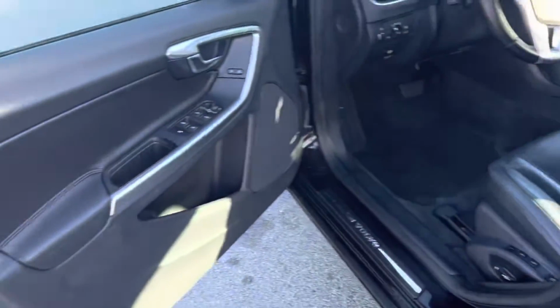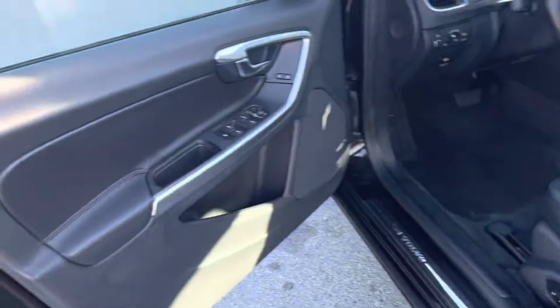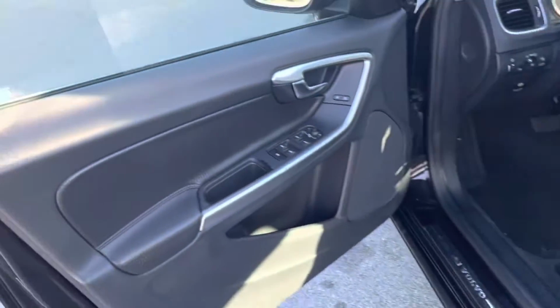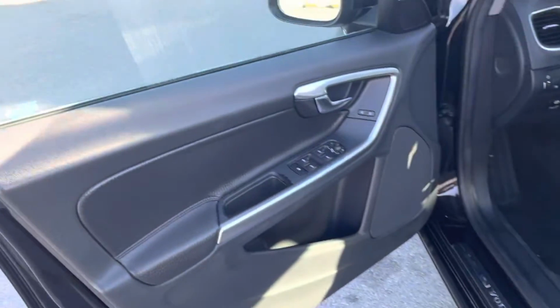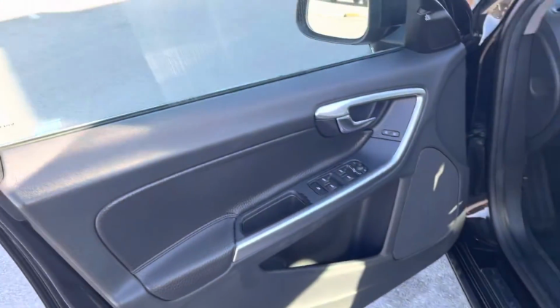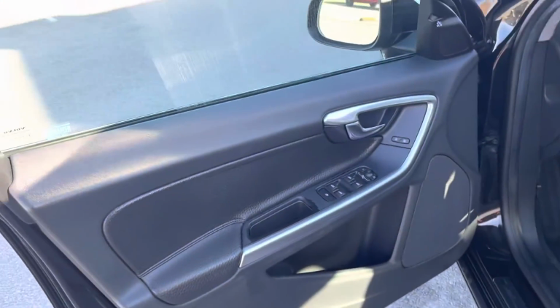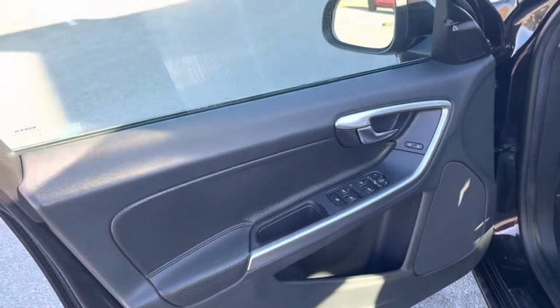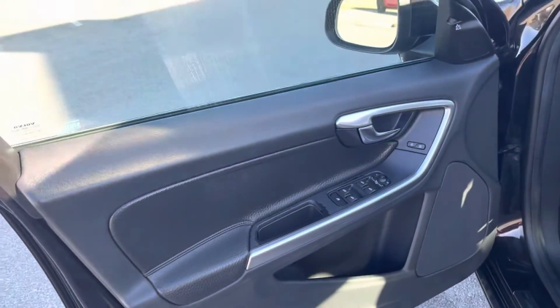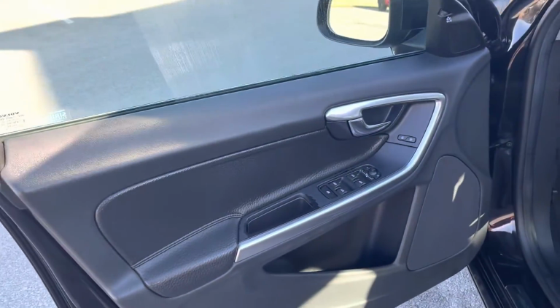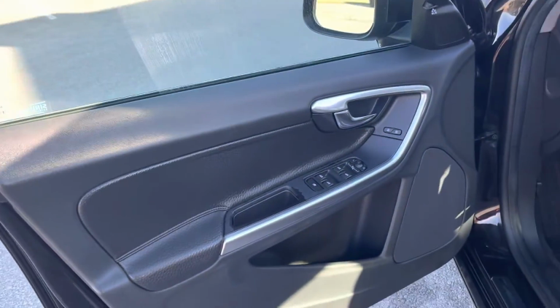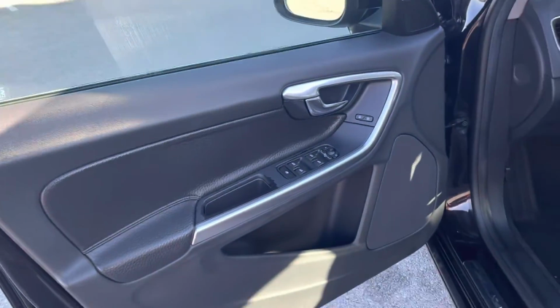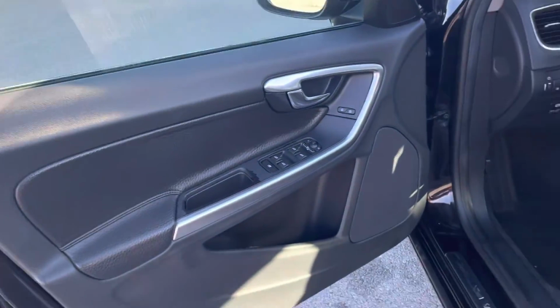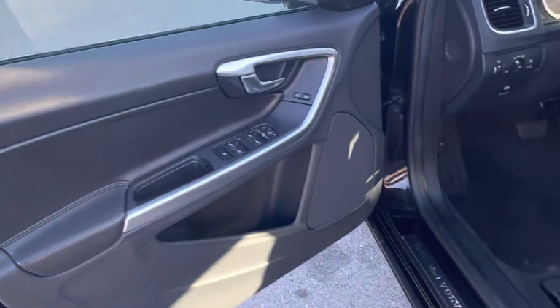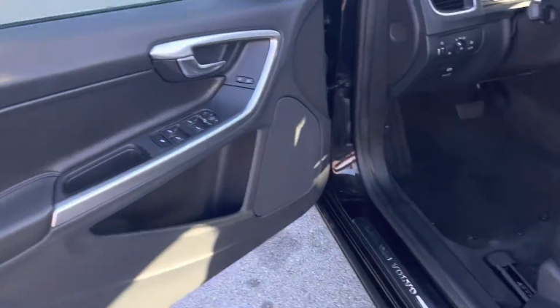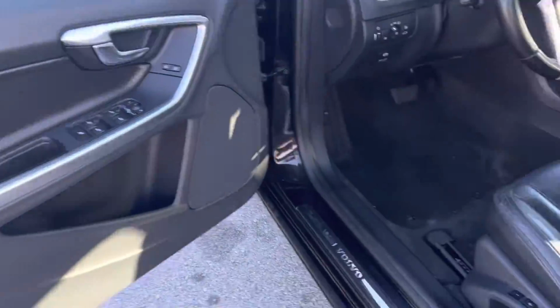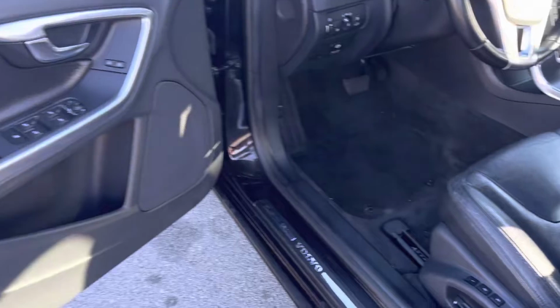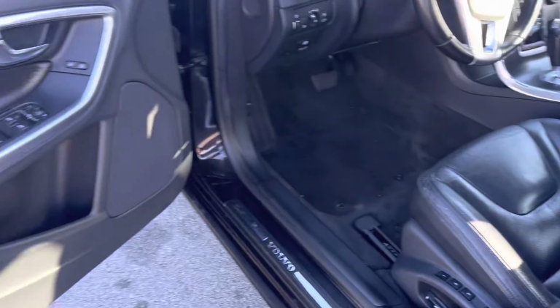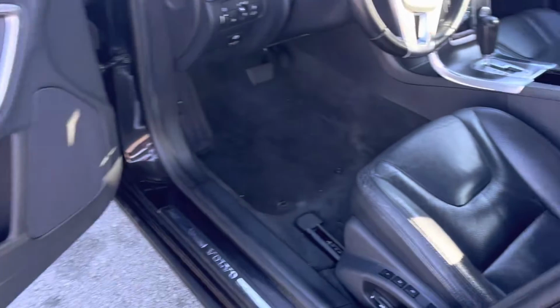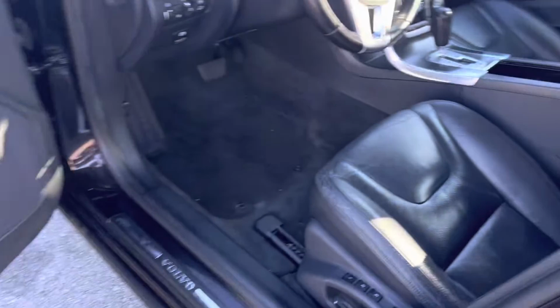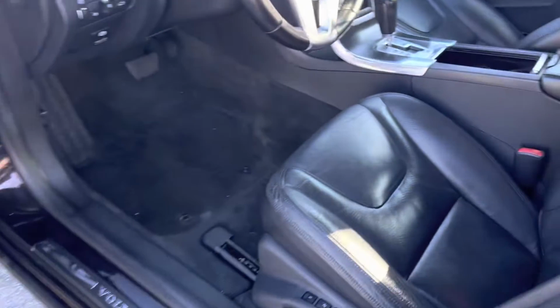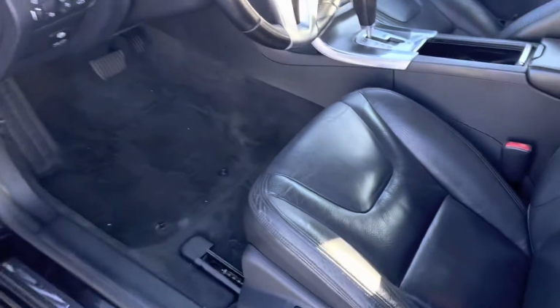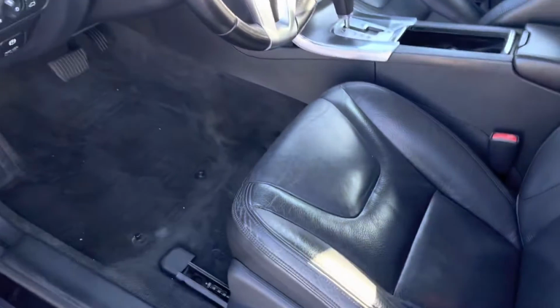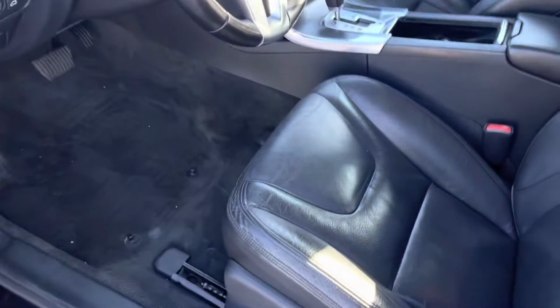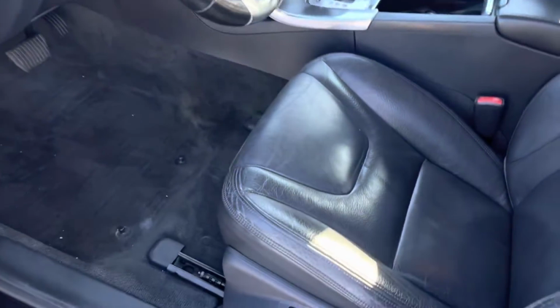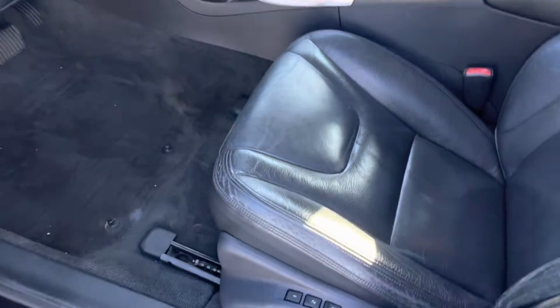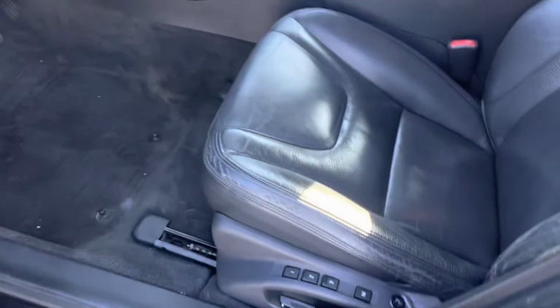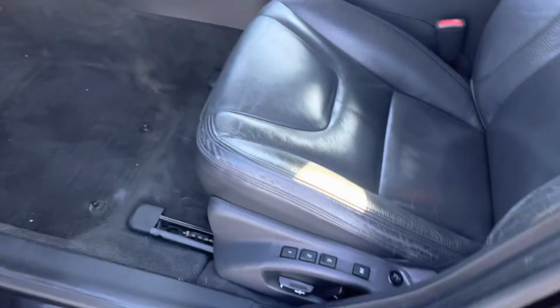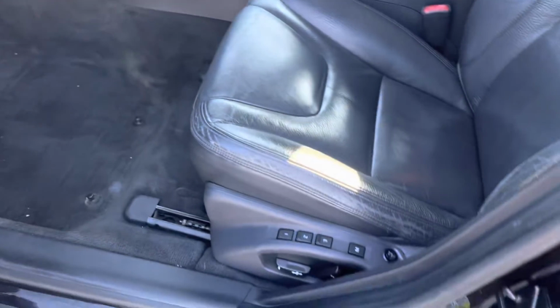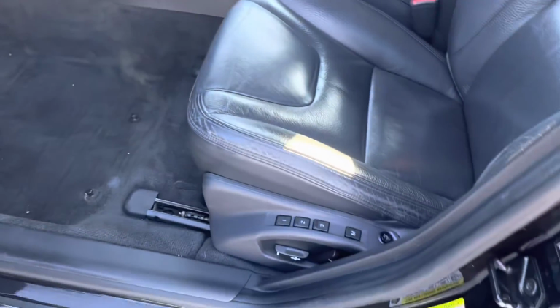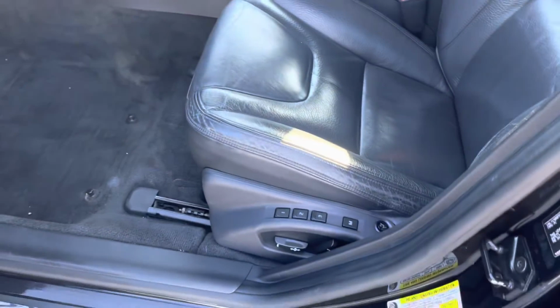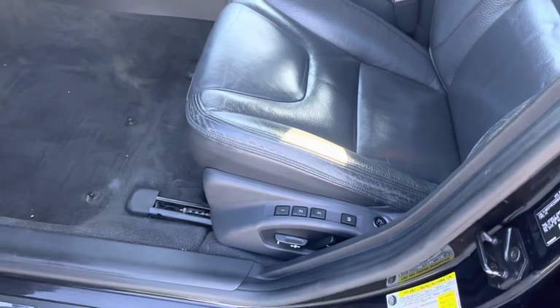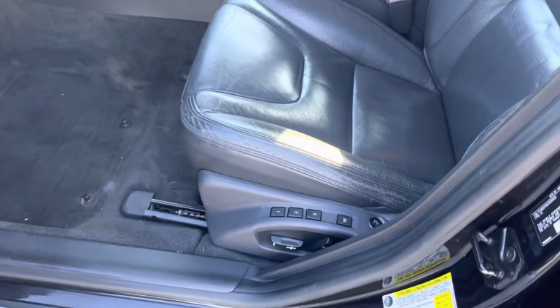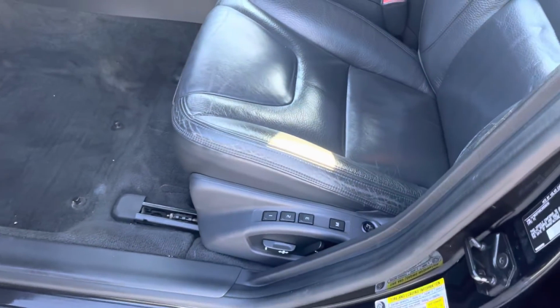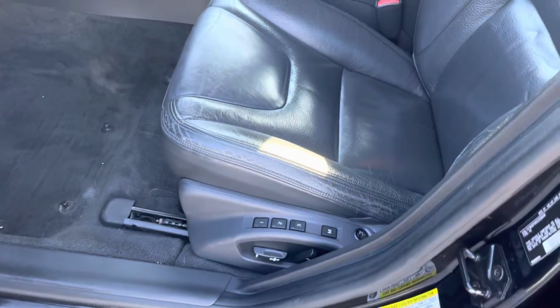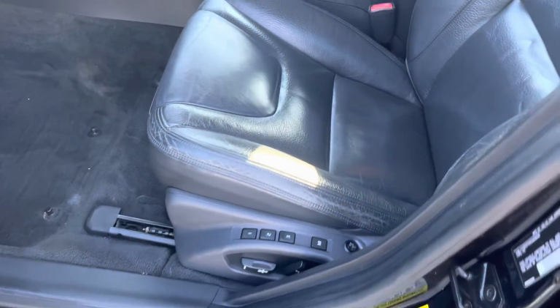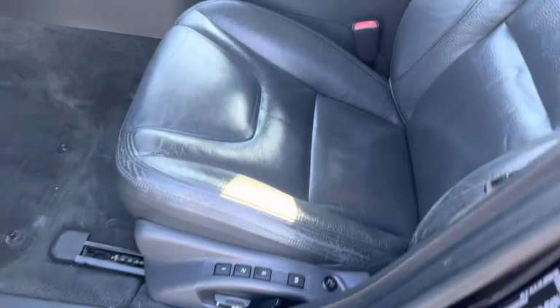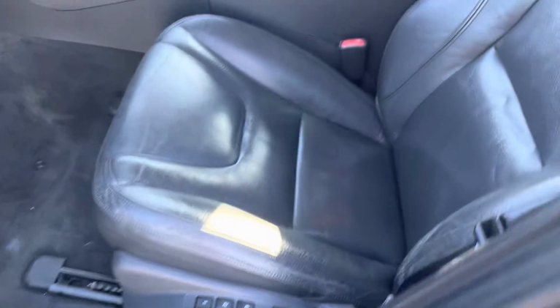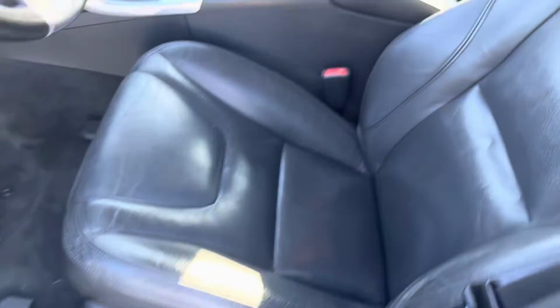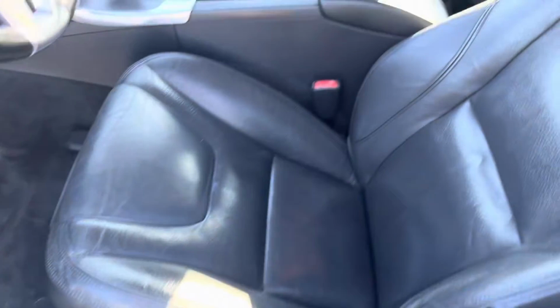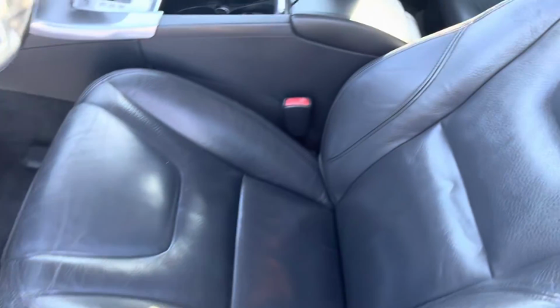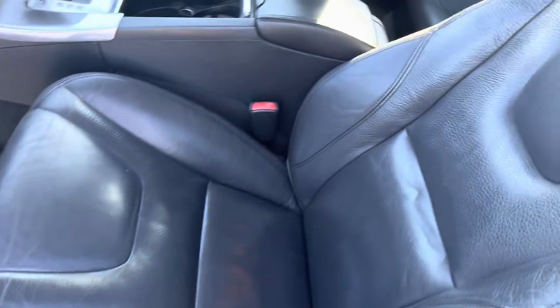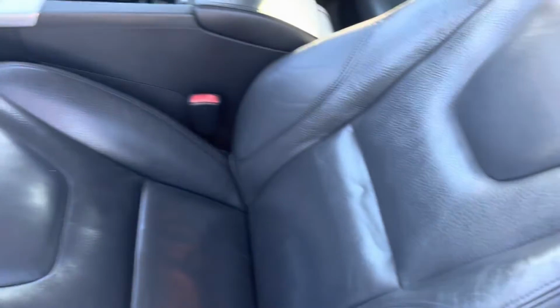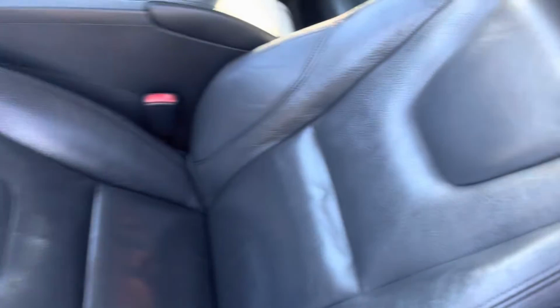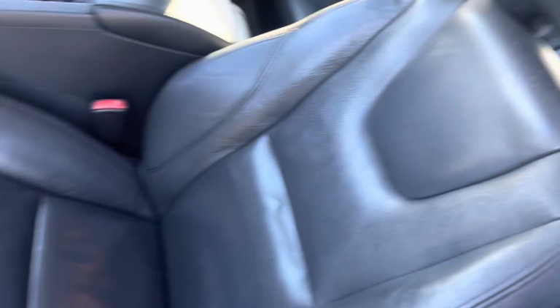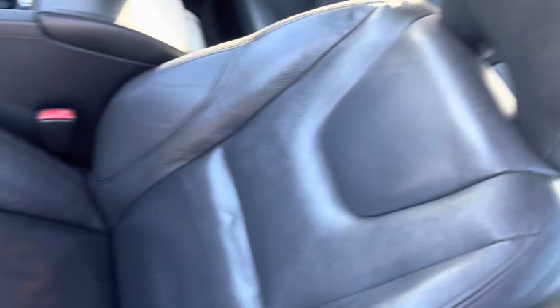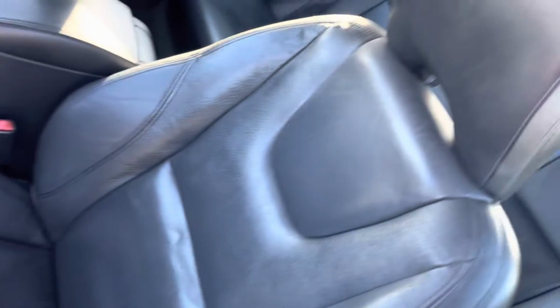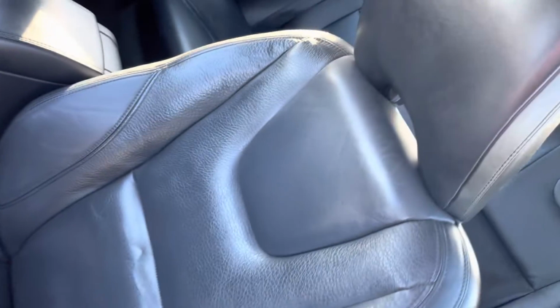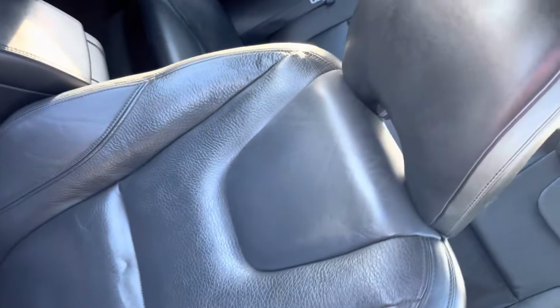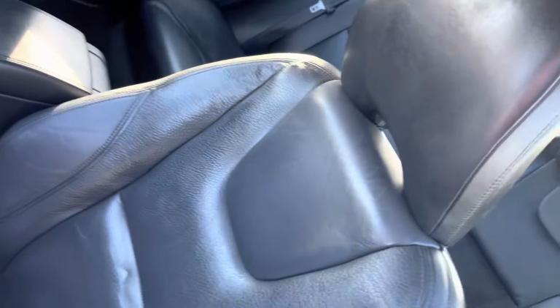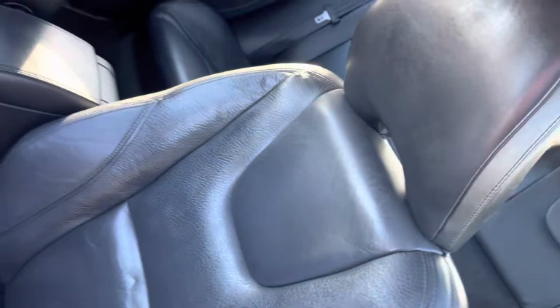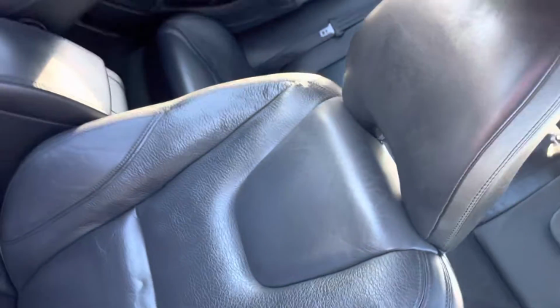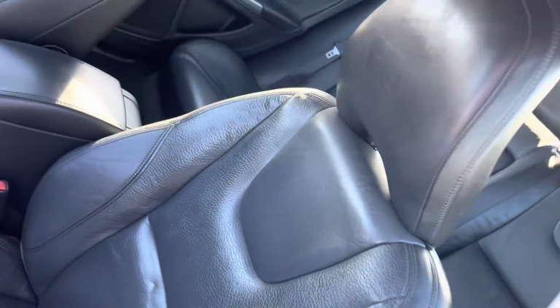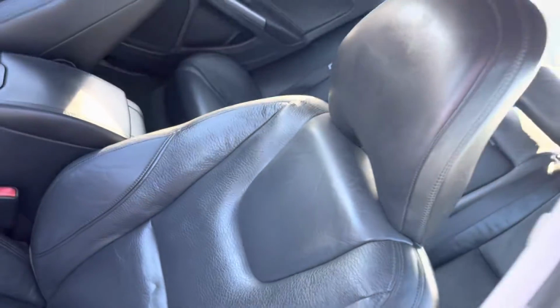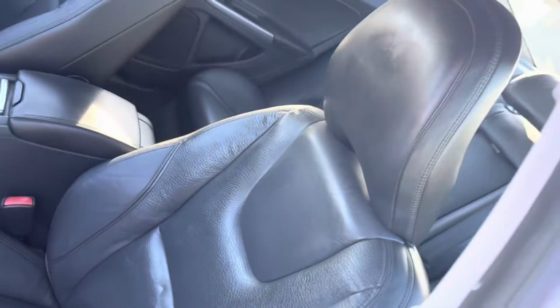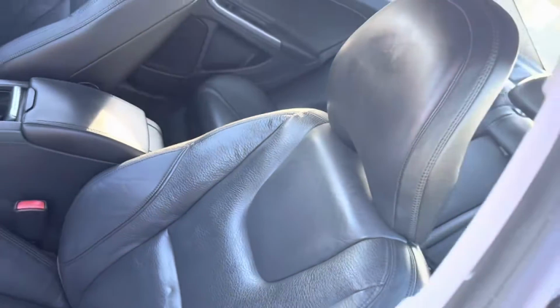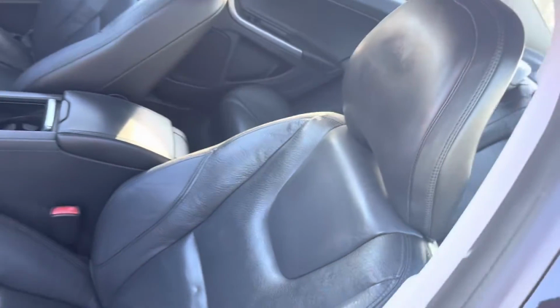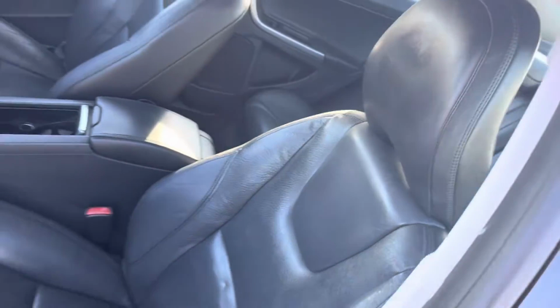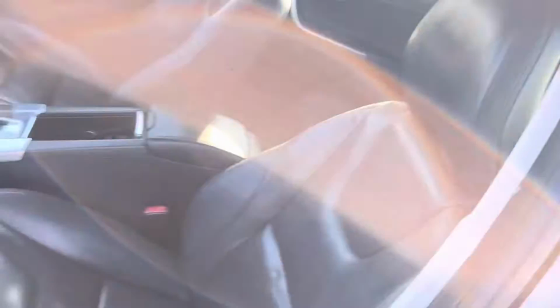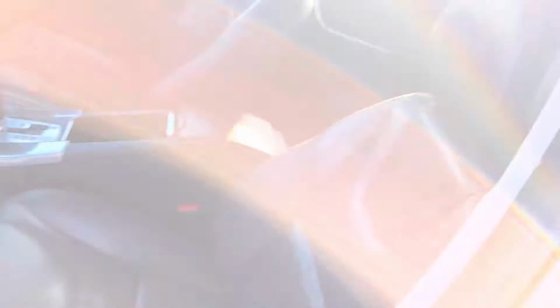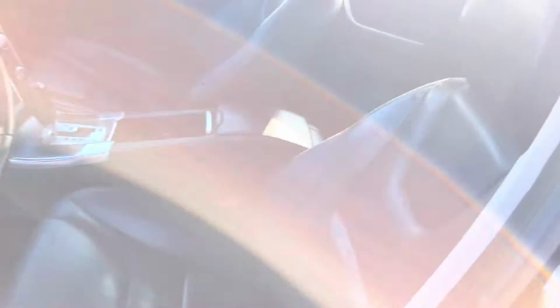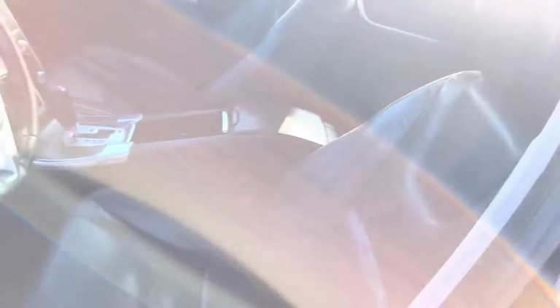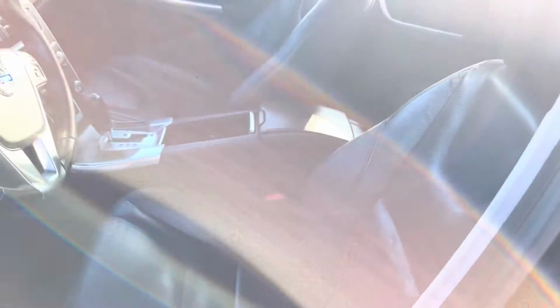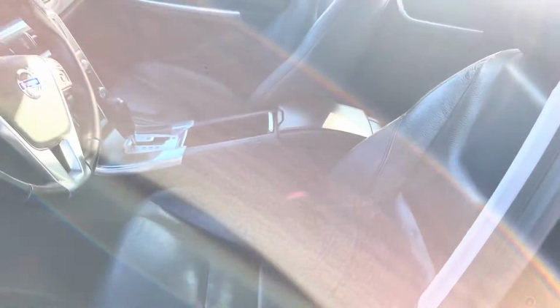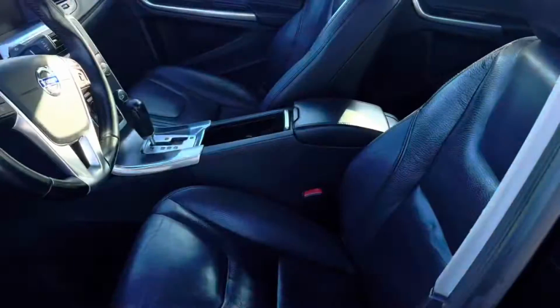Zachary, Volvo is ready to go. As you can see right there, you got memory seats, no rips, no tears in this leather.